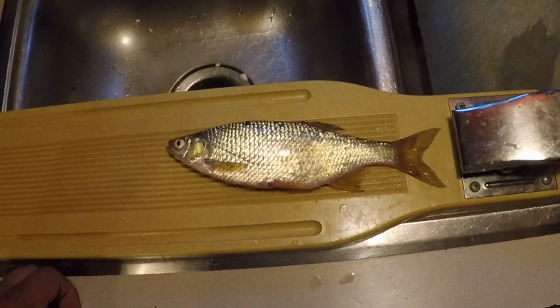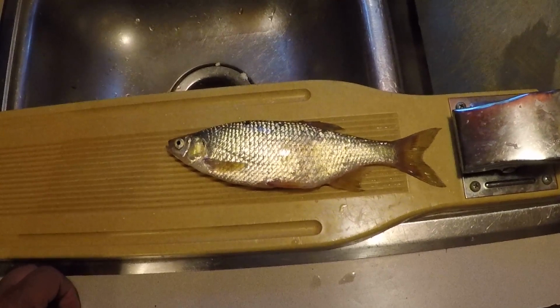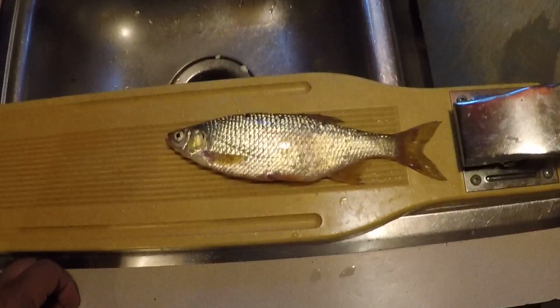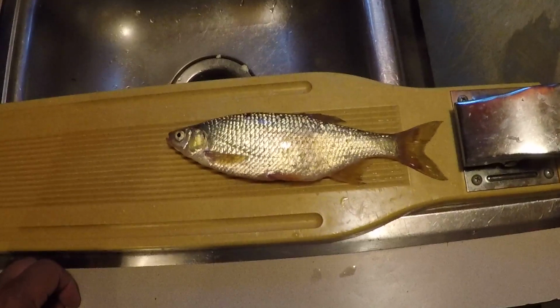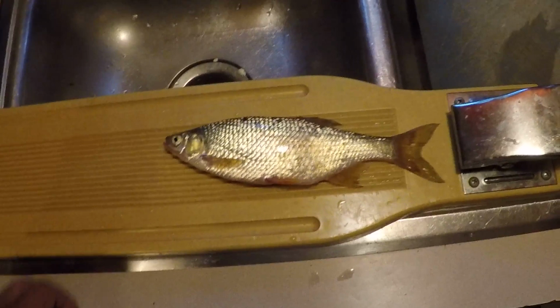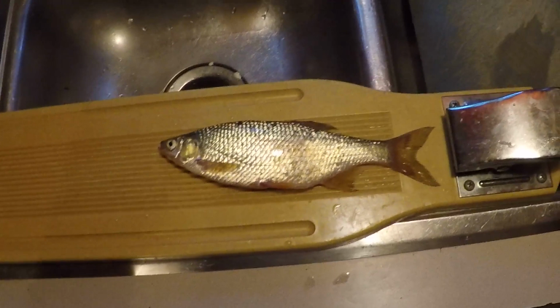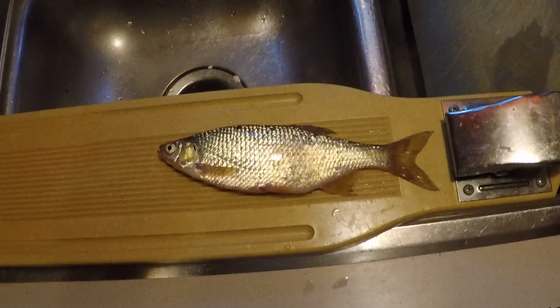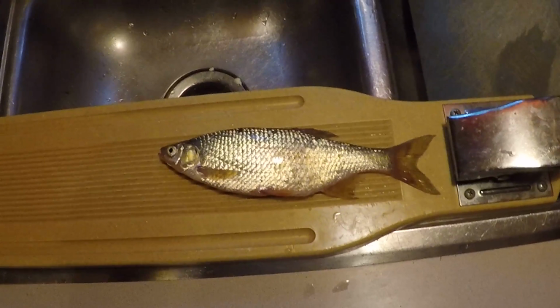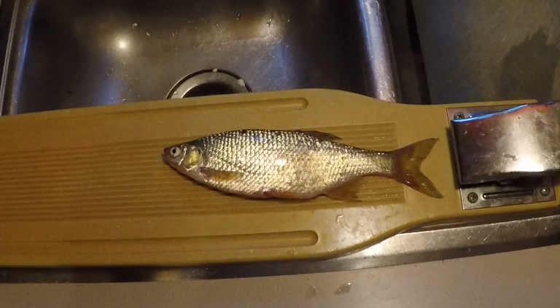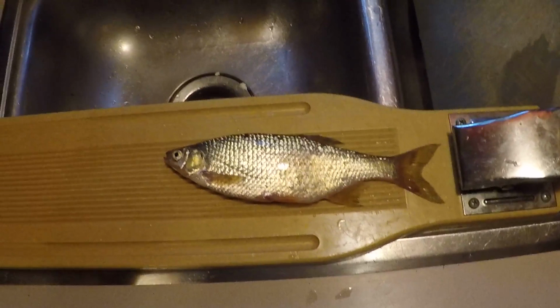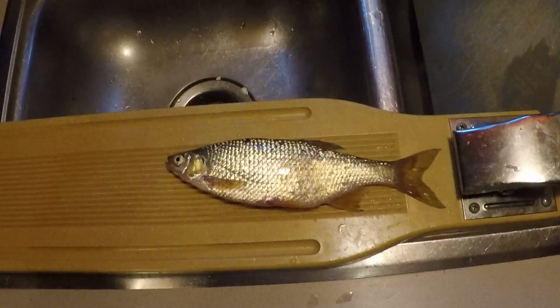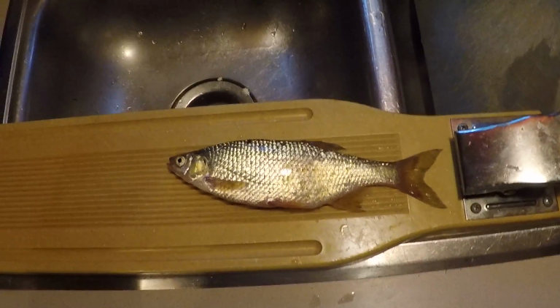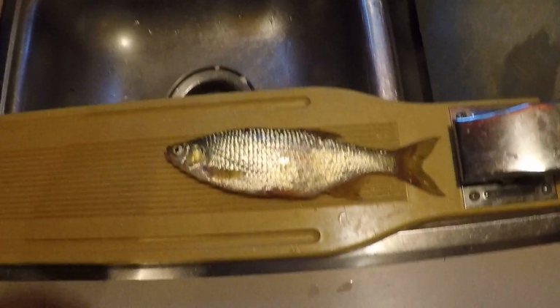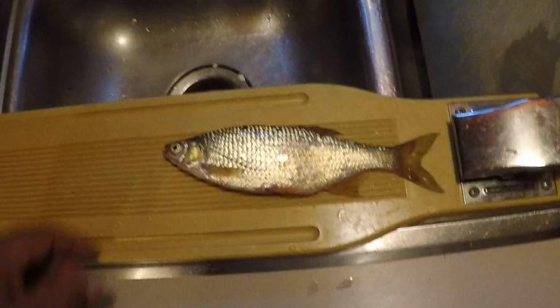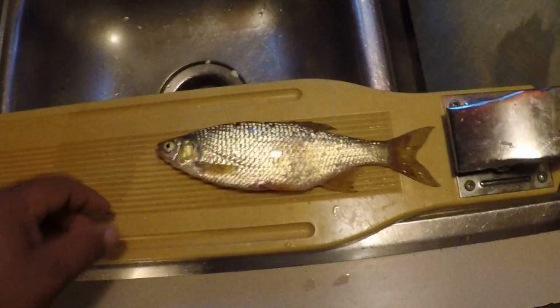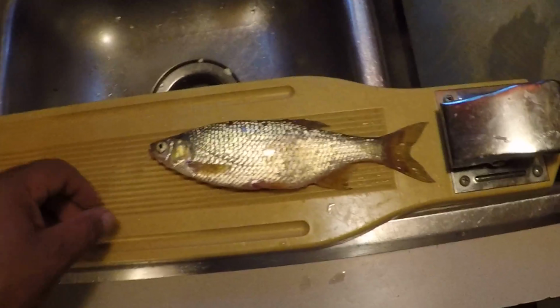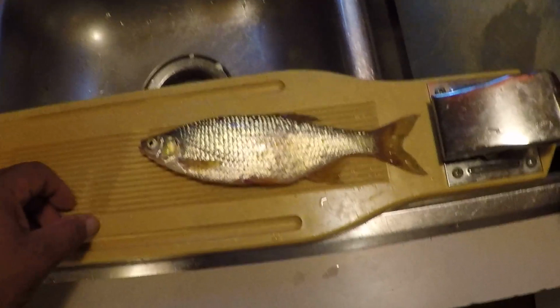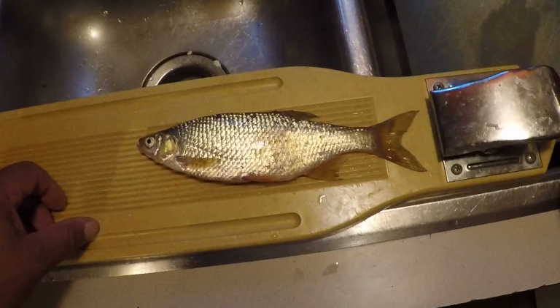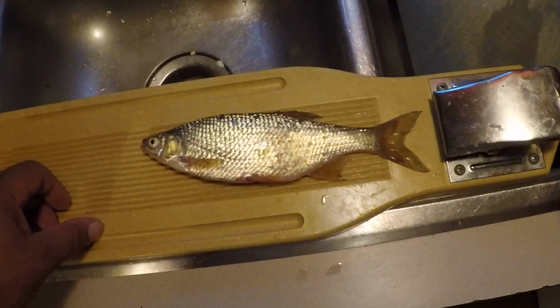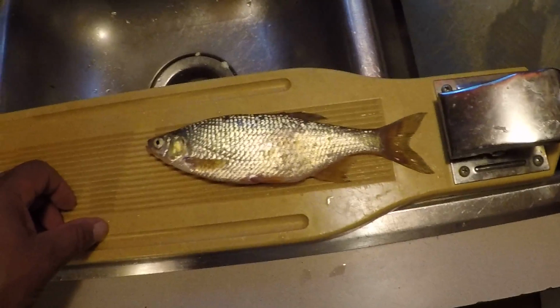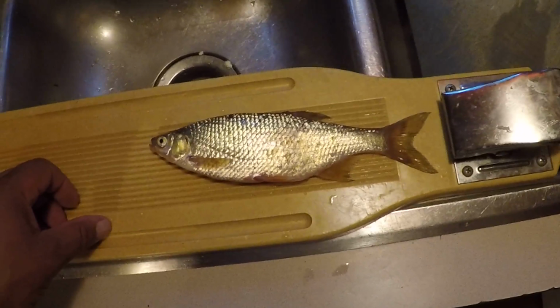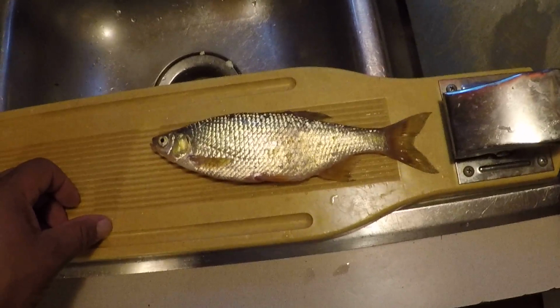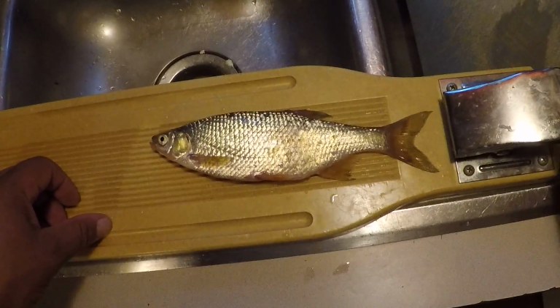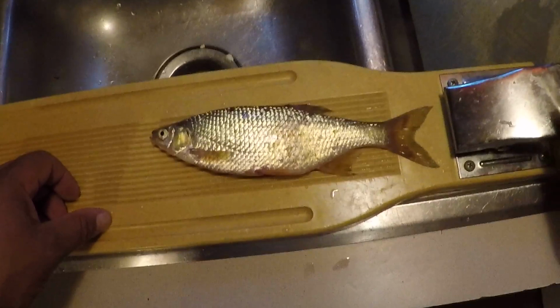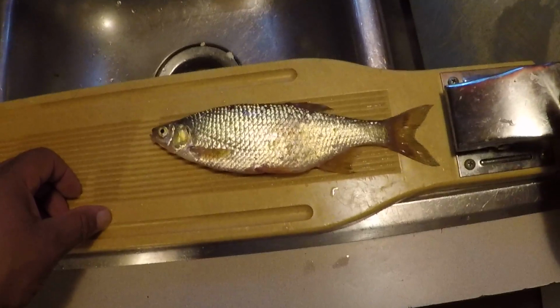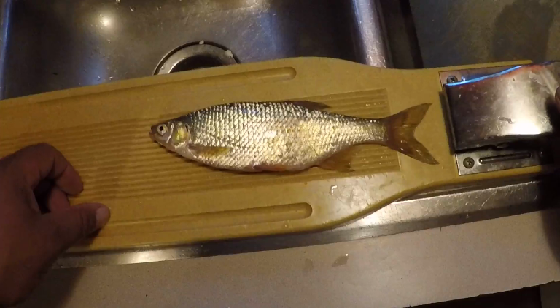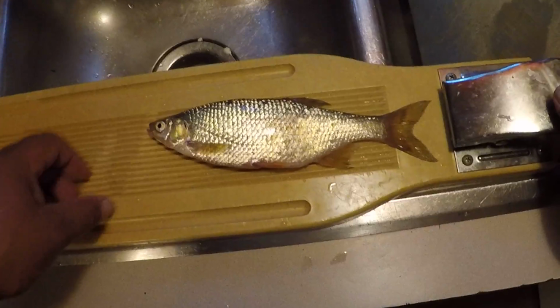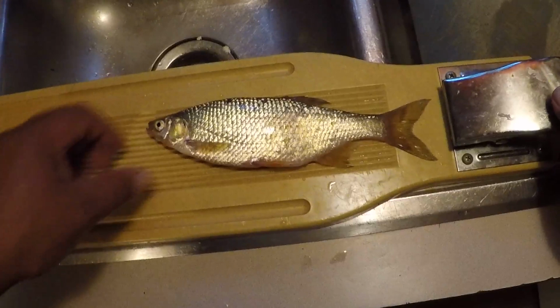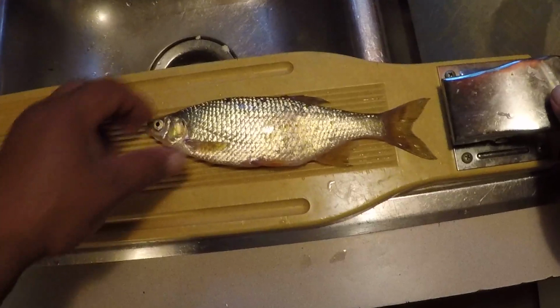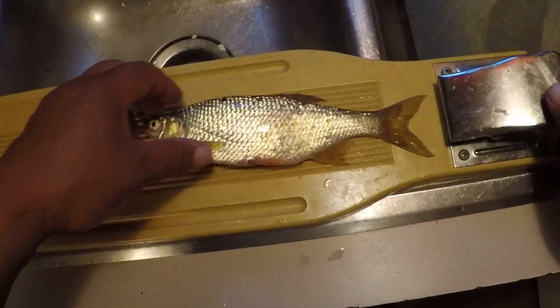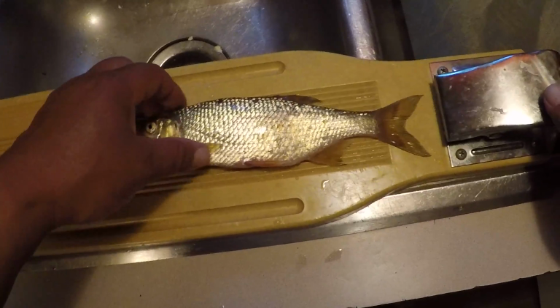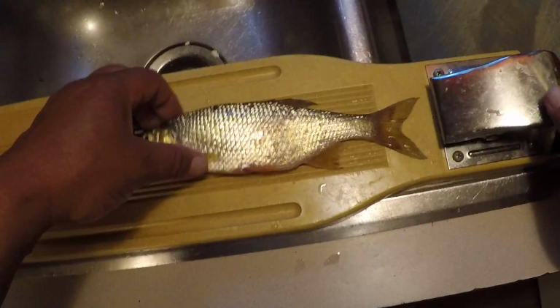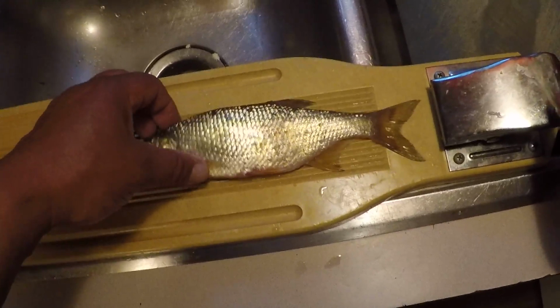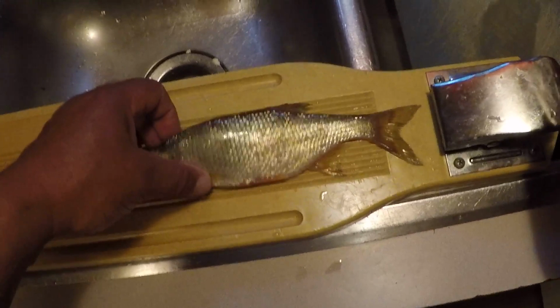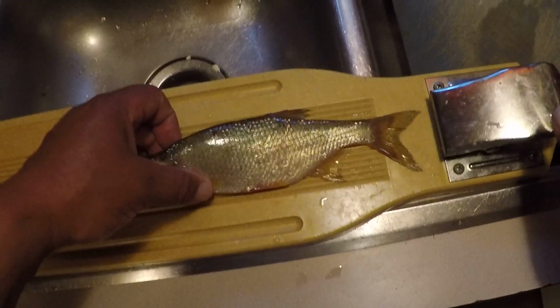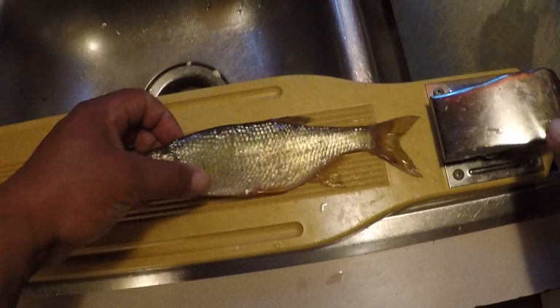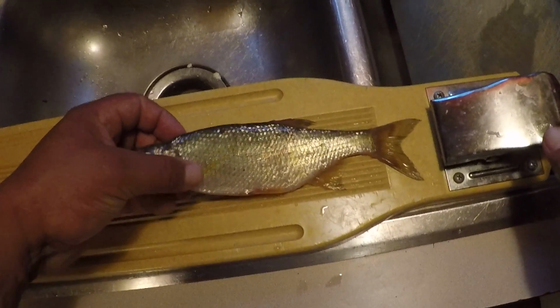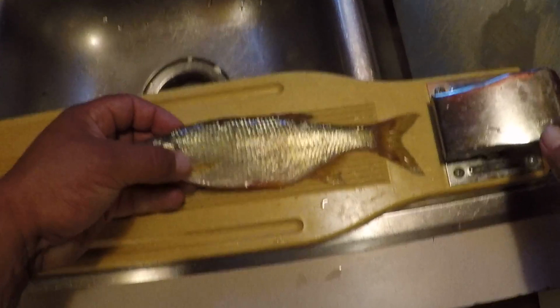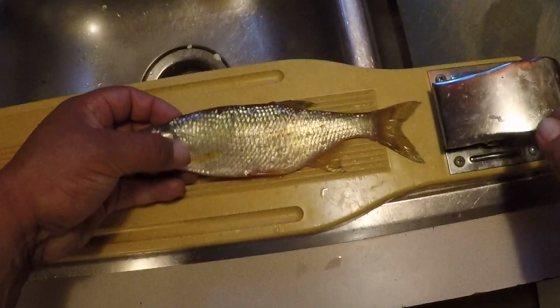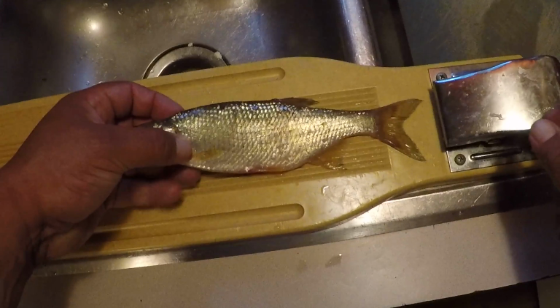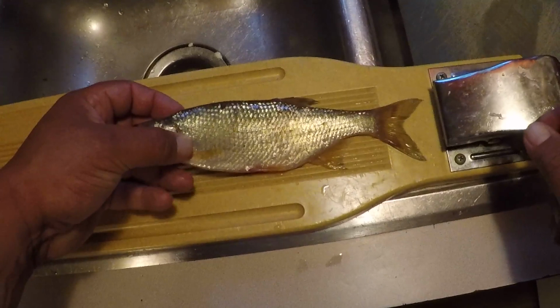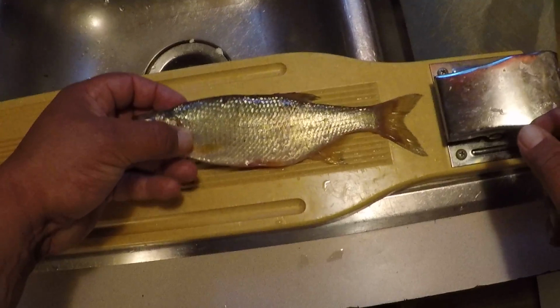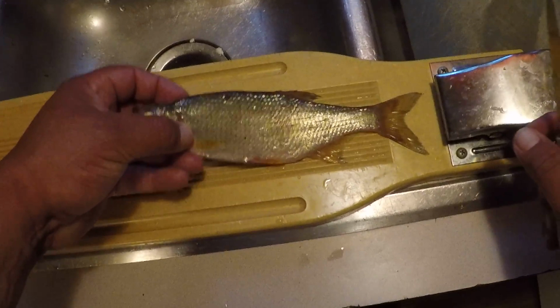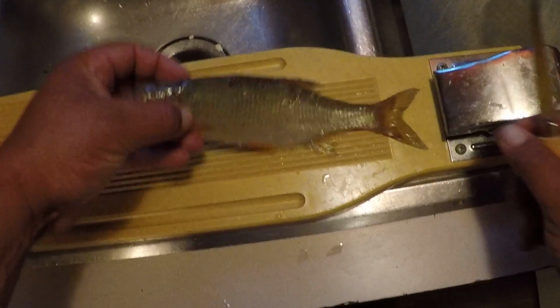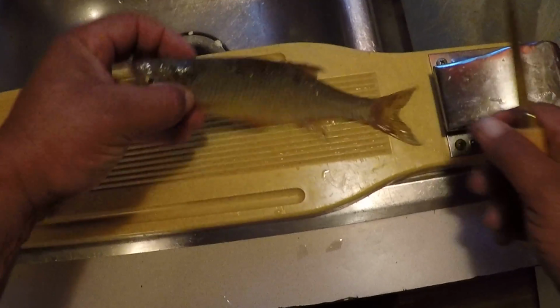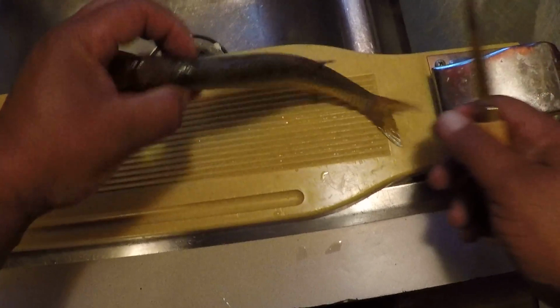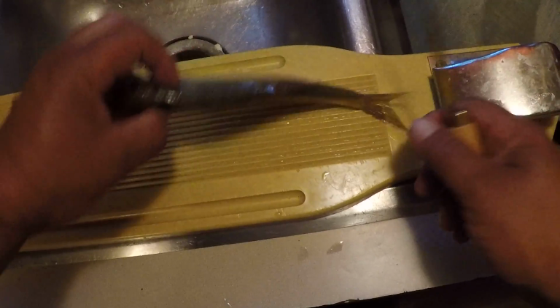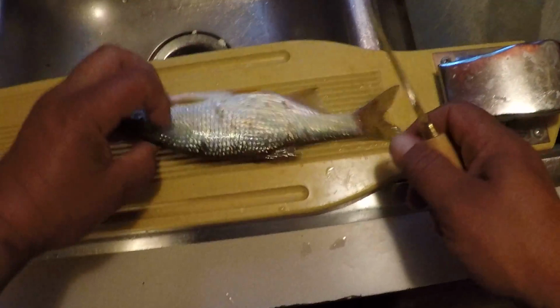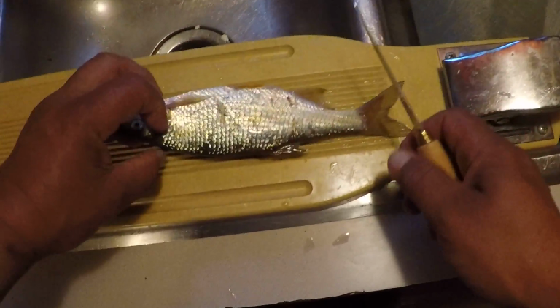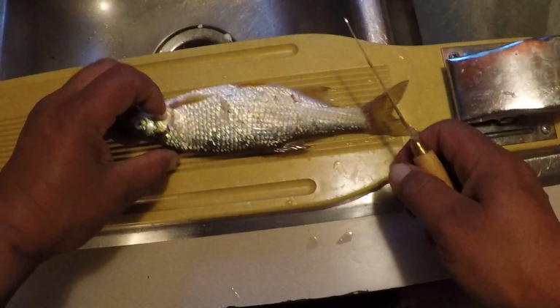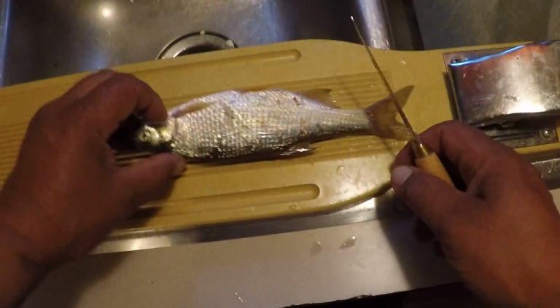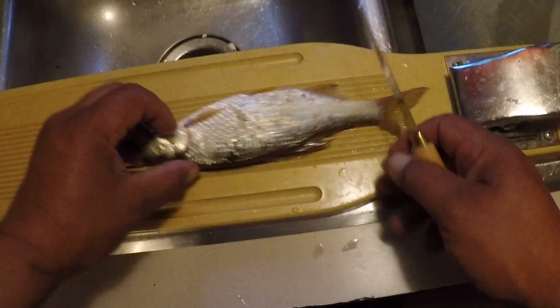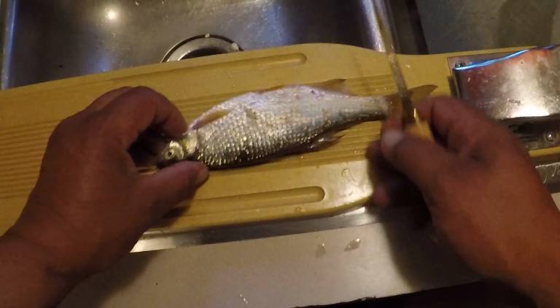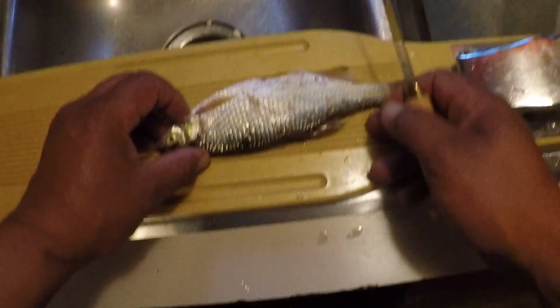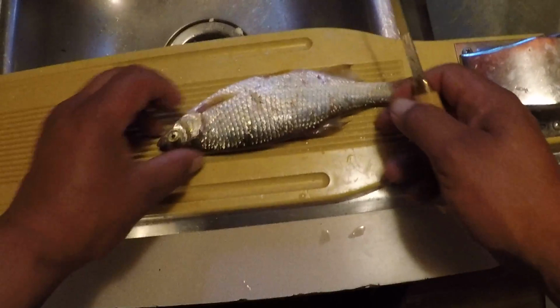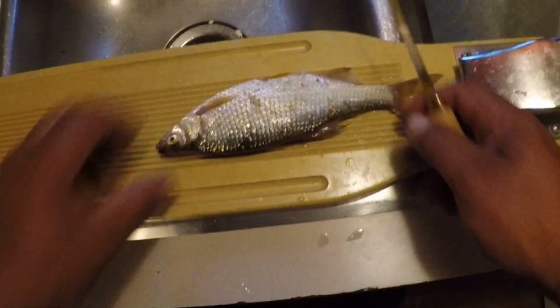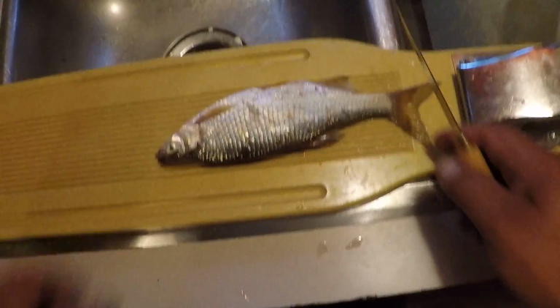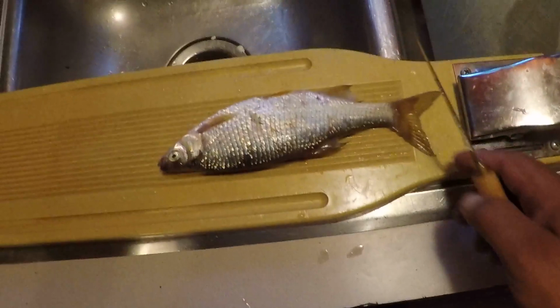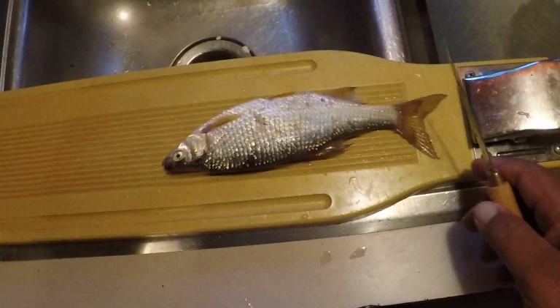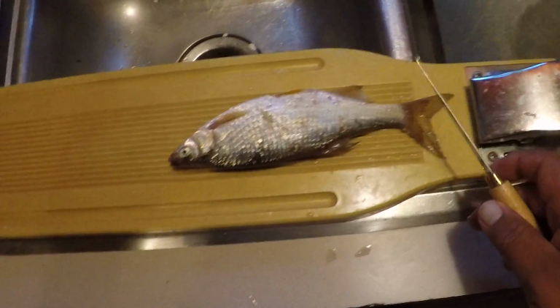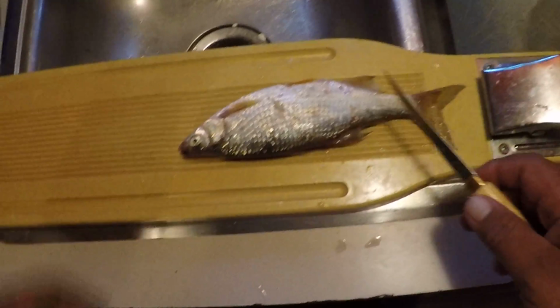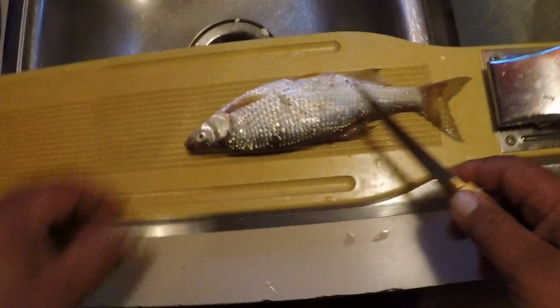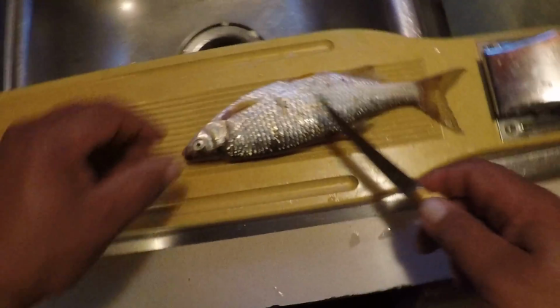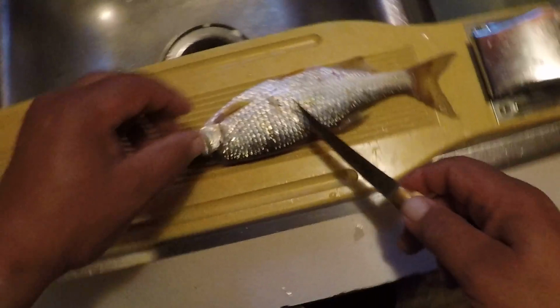Hello everybody, we're here with the second part of the catch and cook video. This is the golden shiner and I'm going to show you how to fillet it.